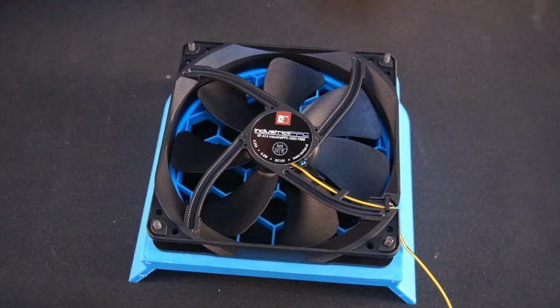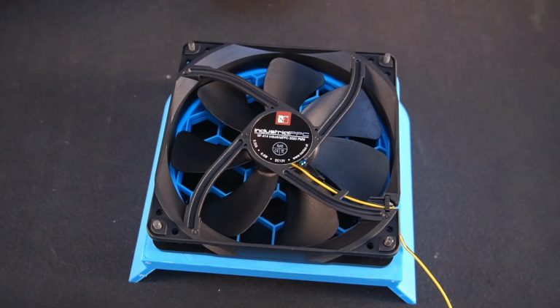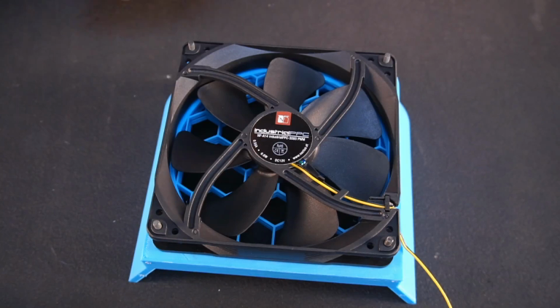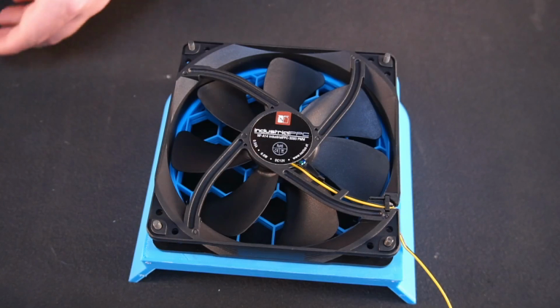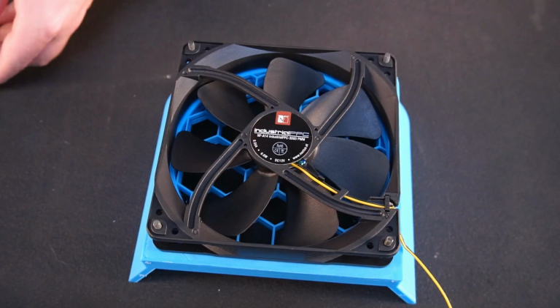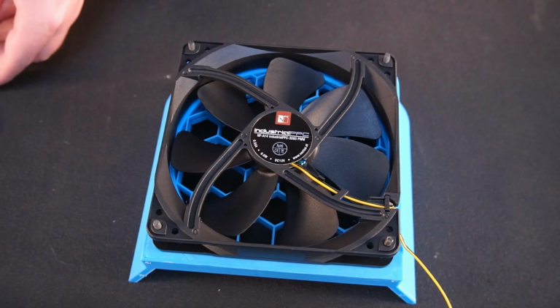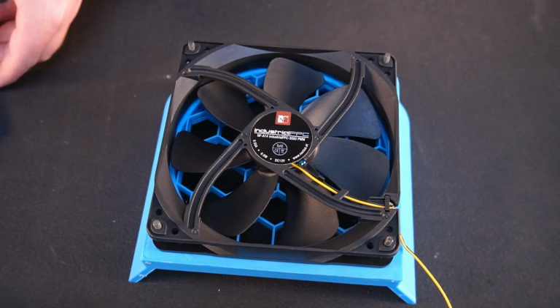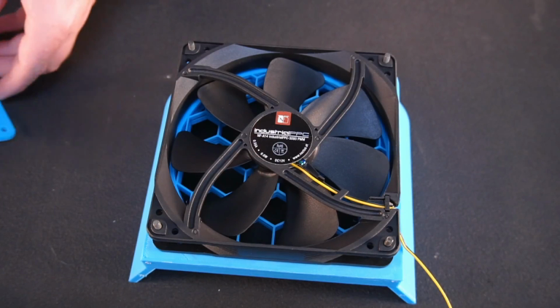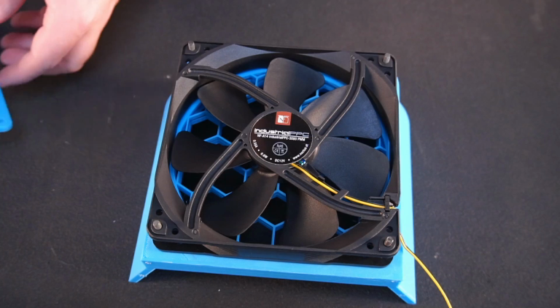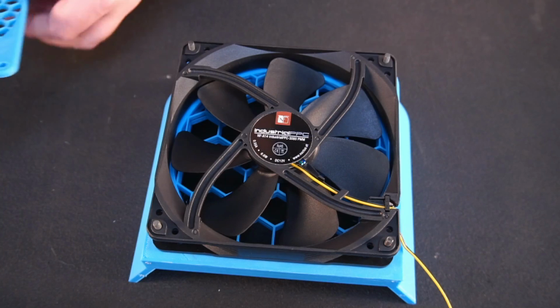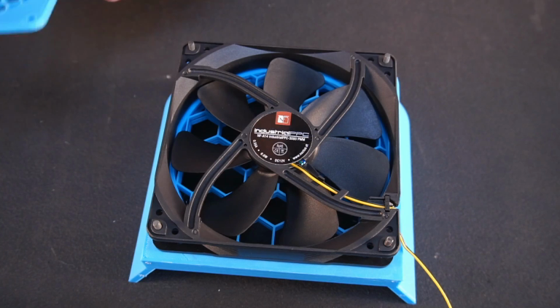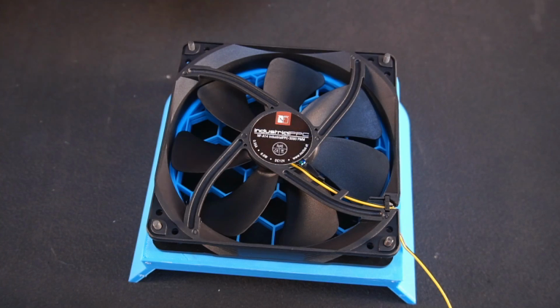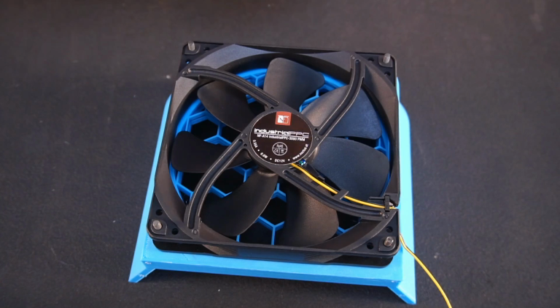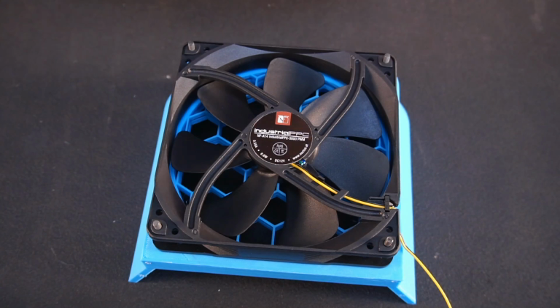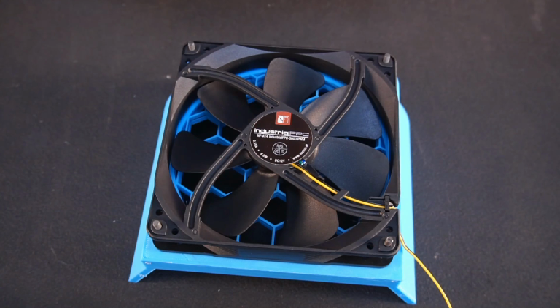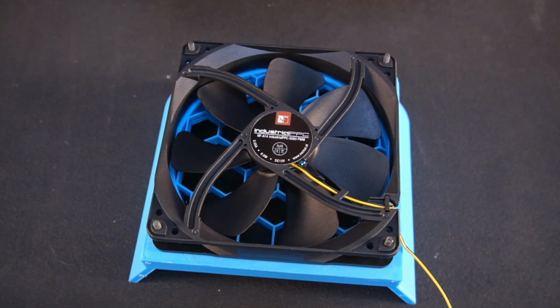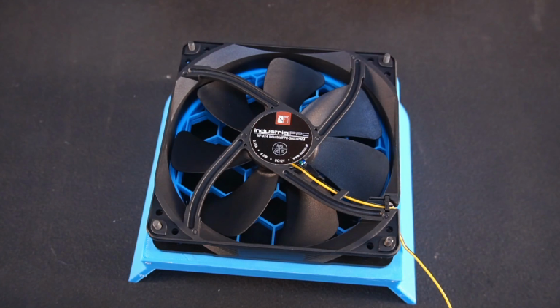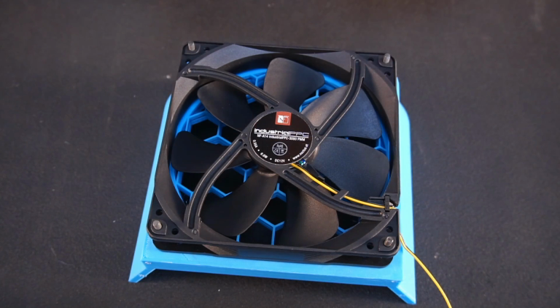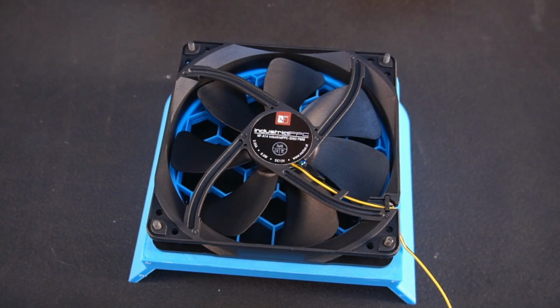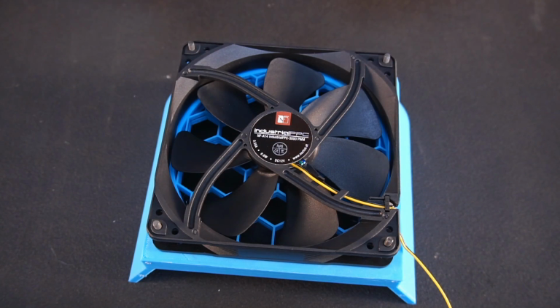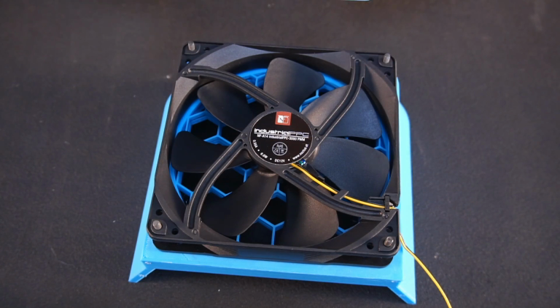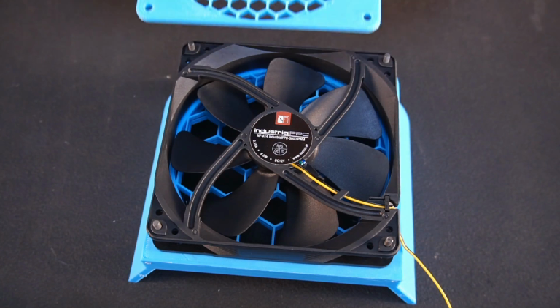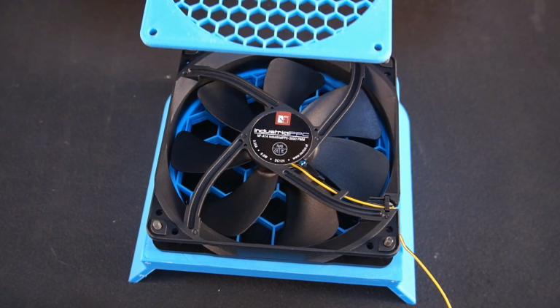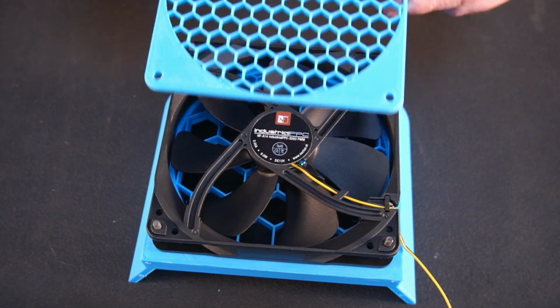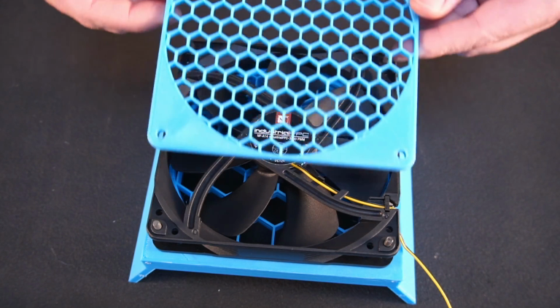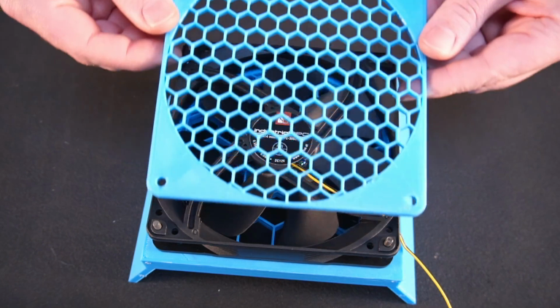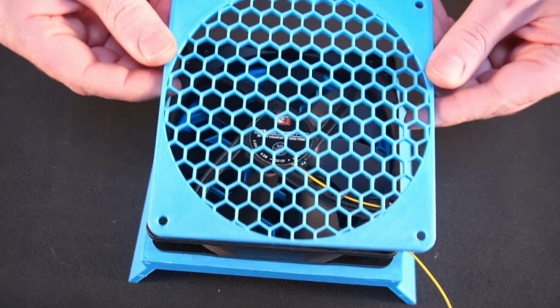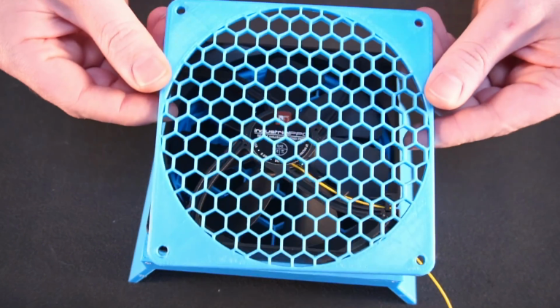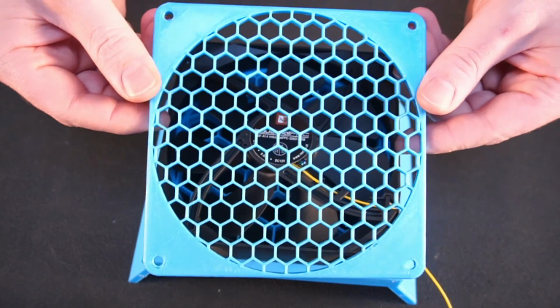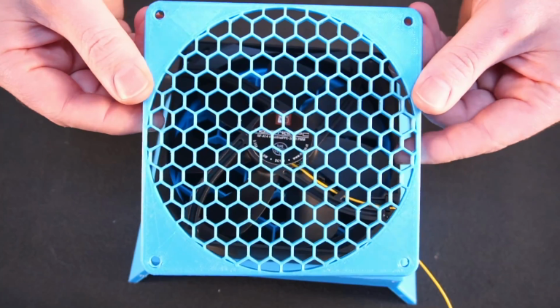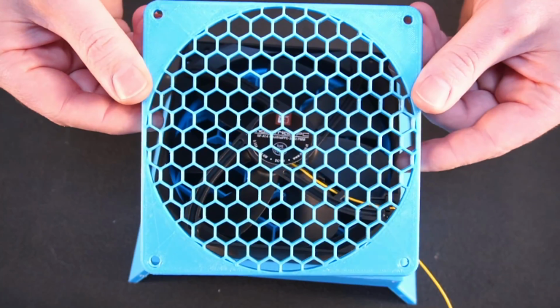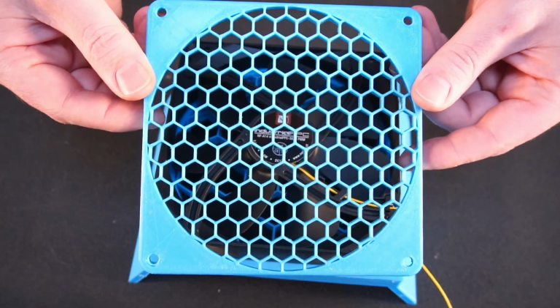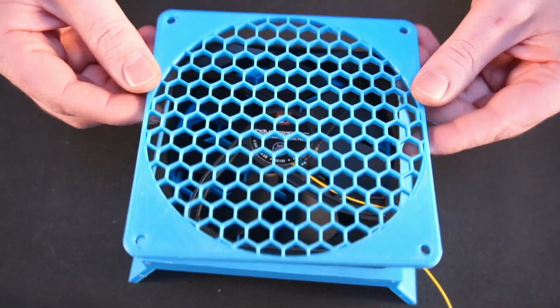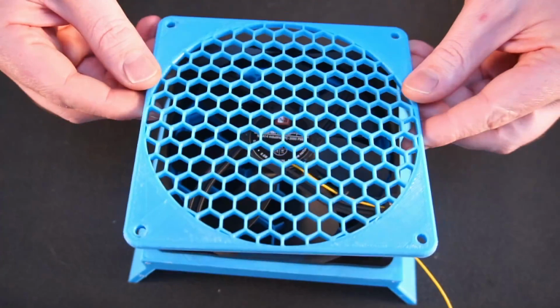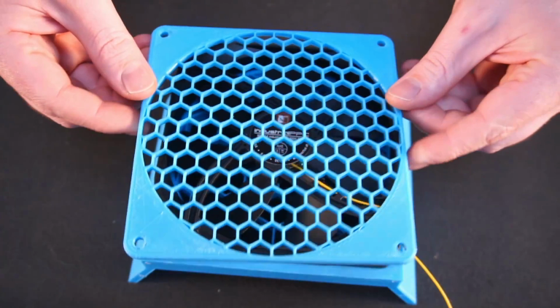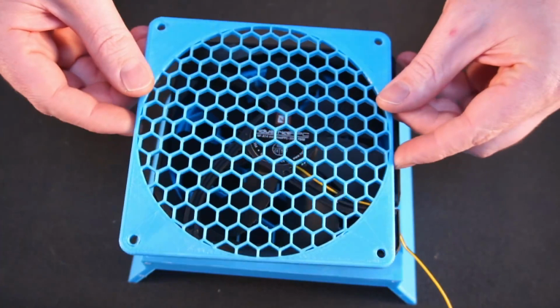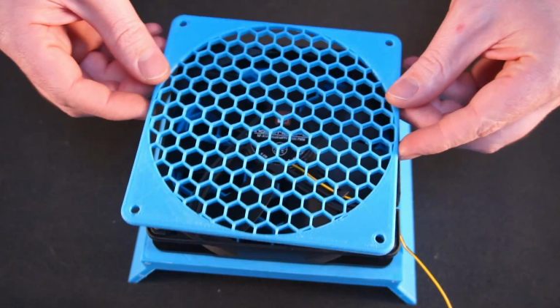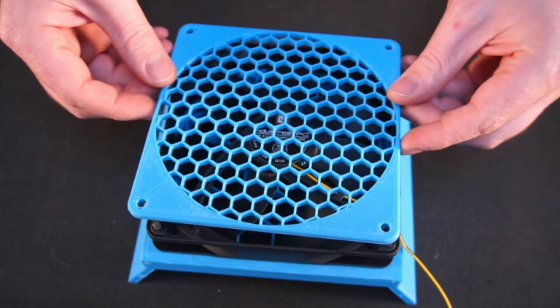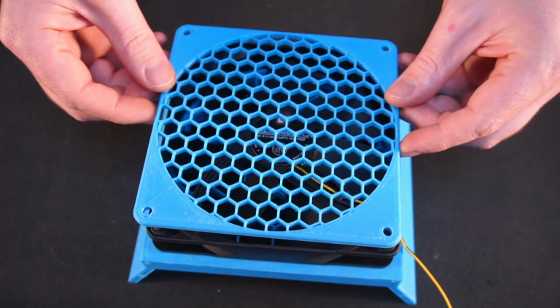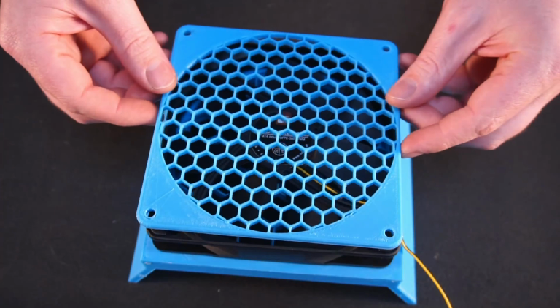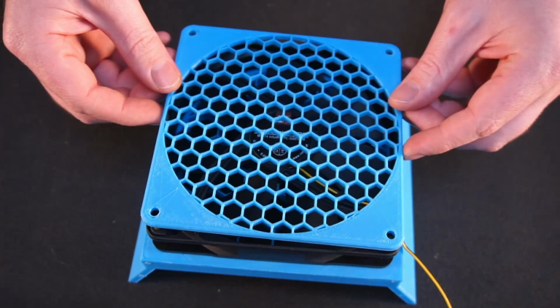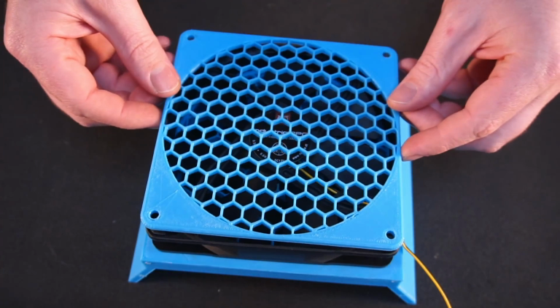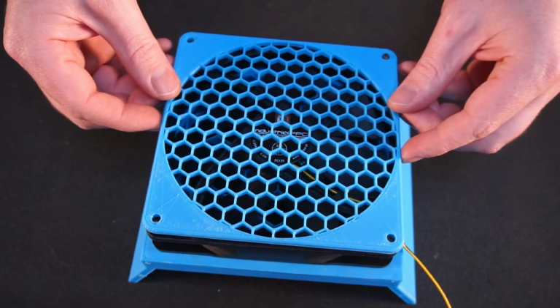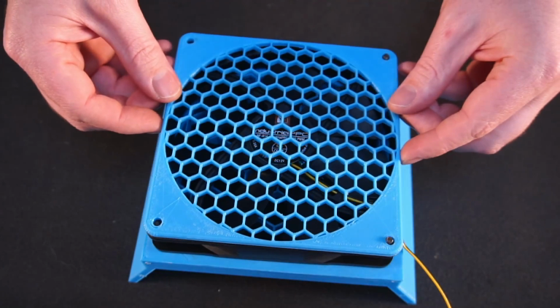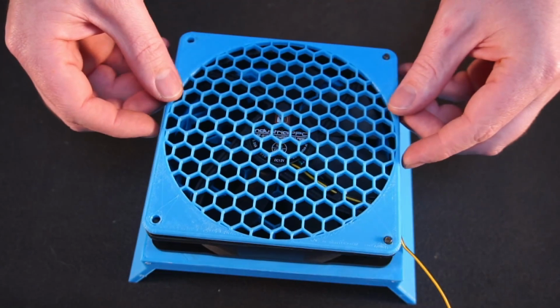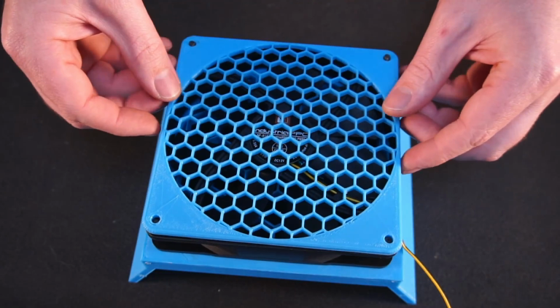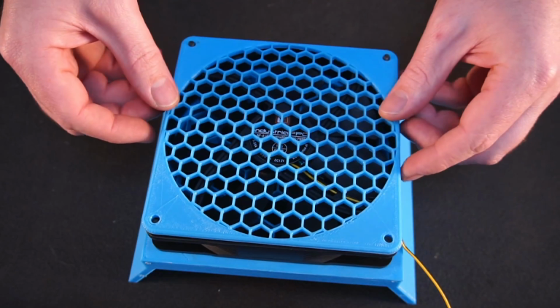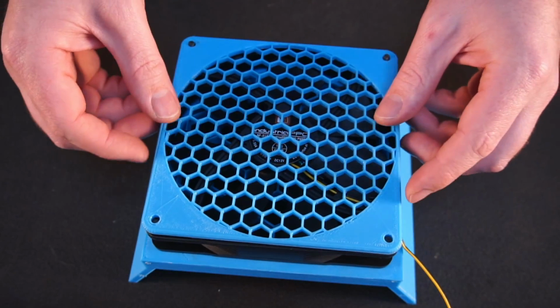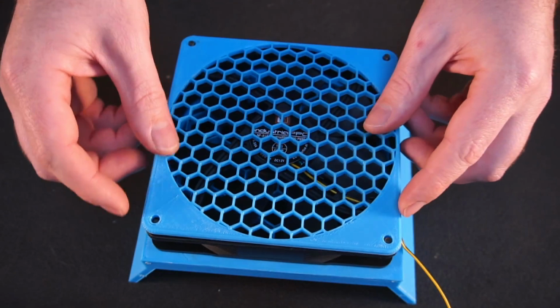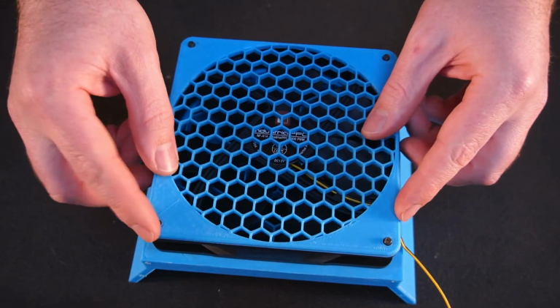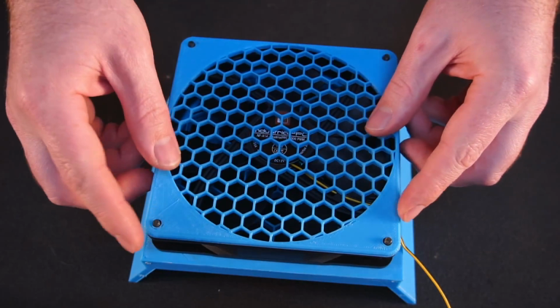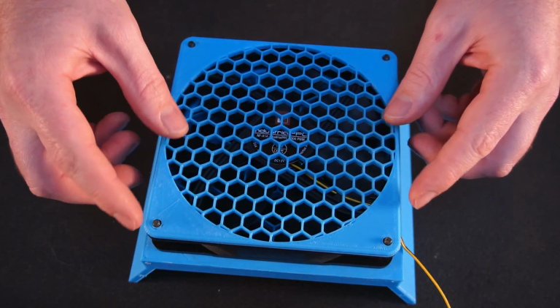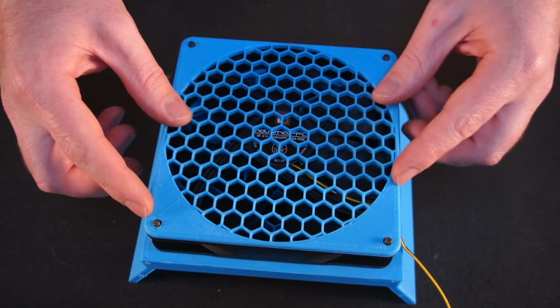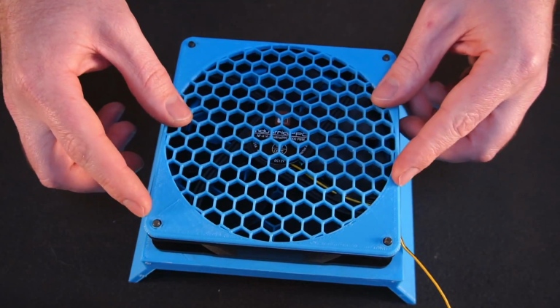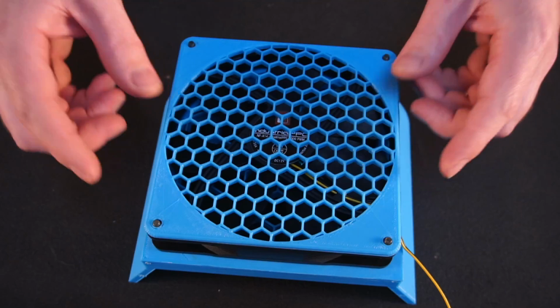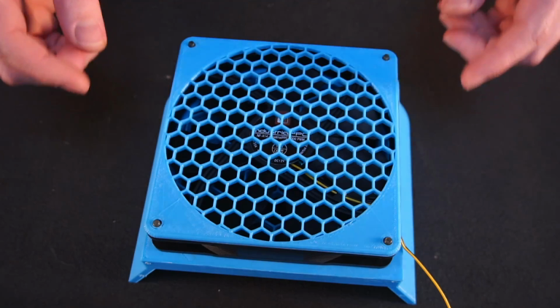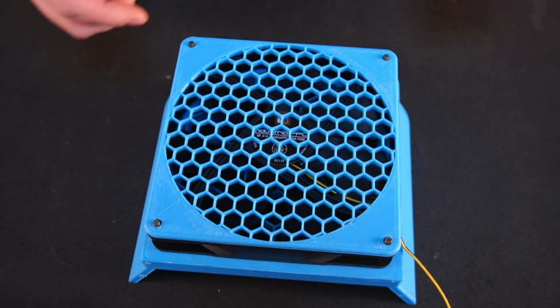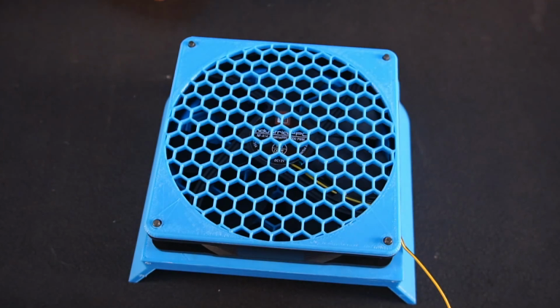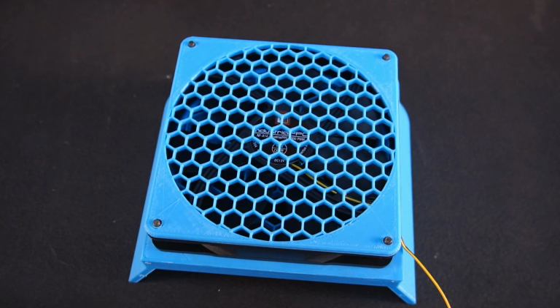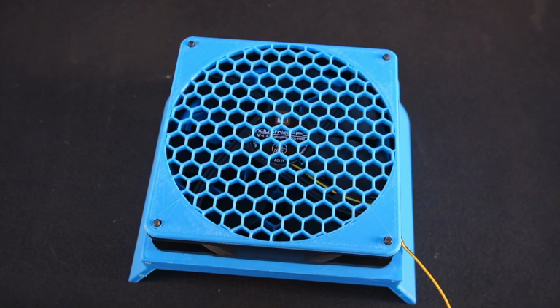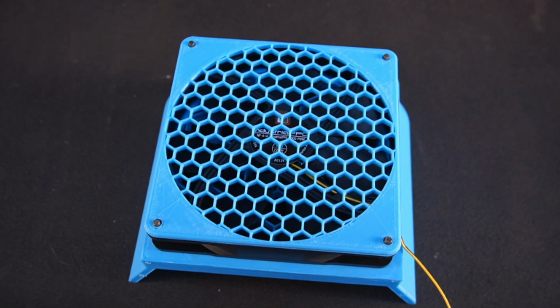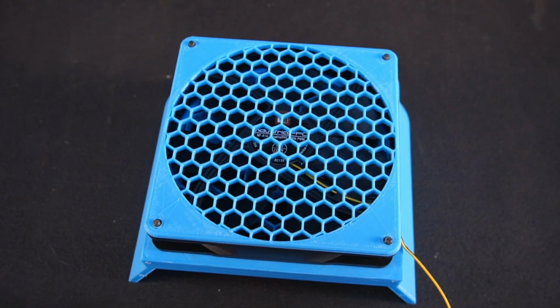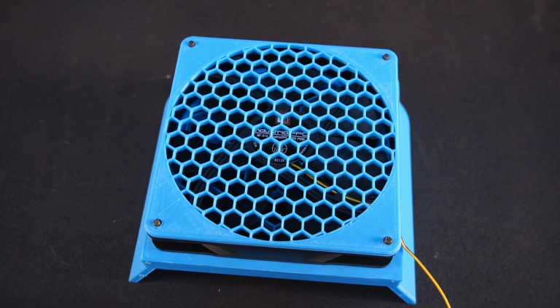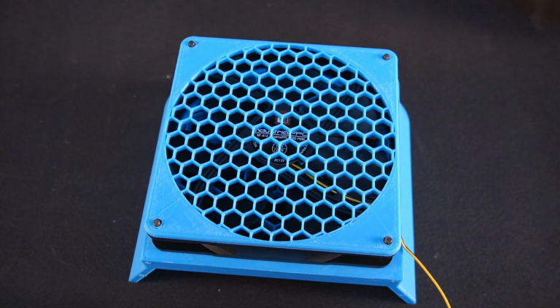To prevent objects or stray fingers being sliced by rotating fan blades, a rear fan cover is absolutely necessary.